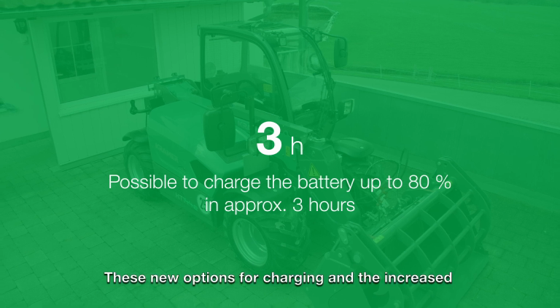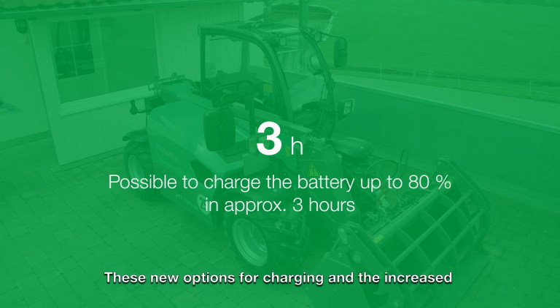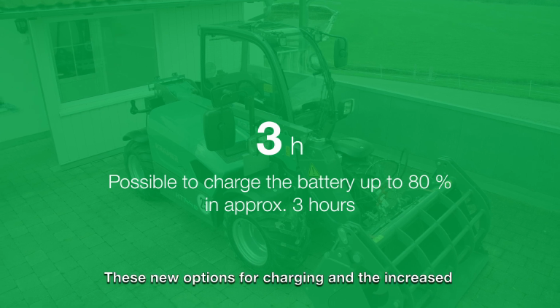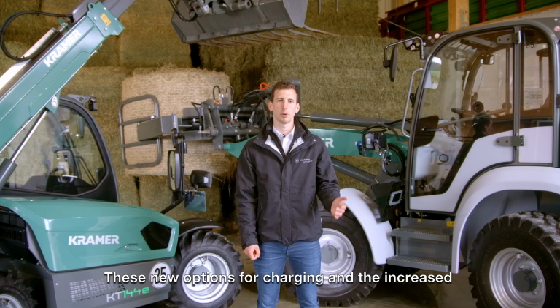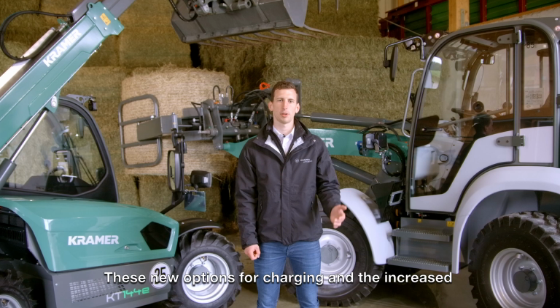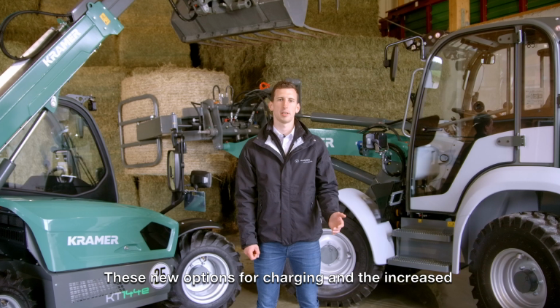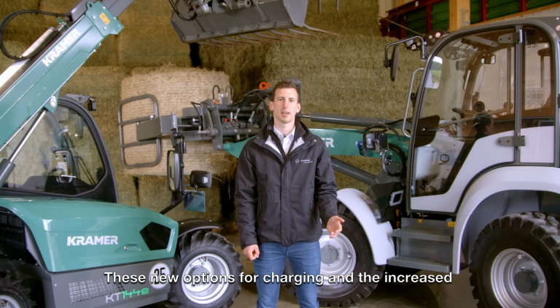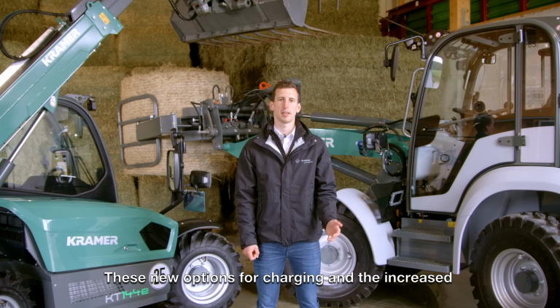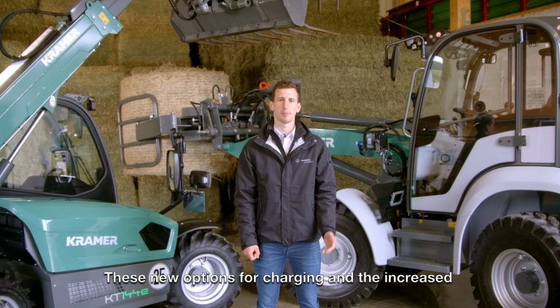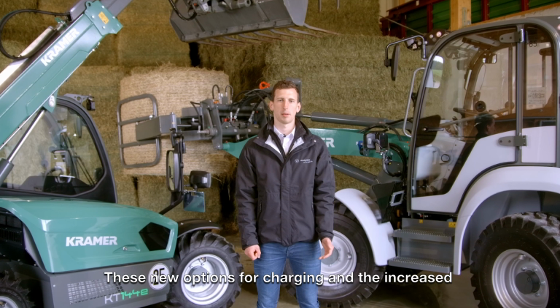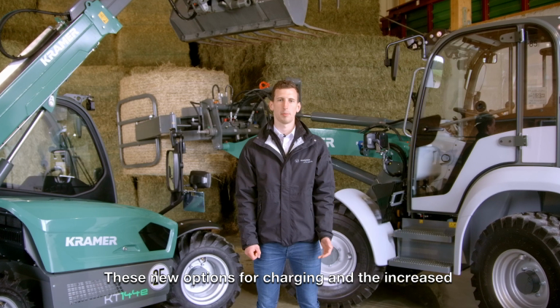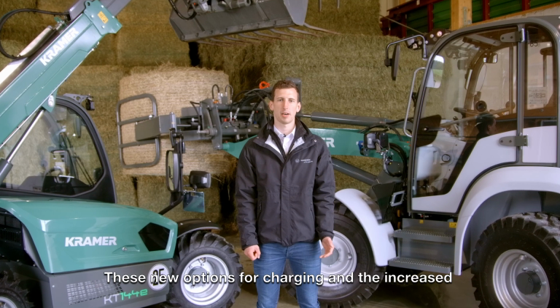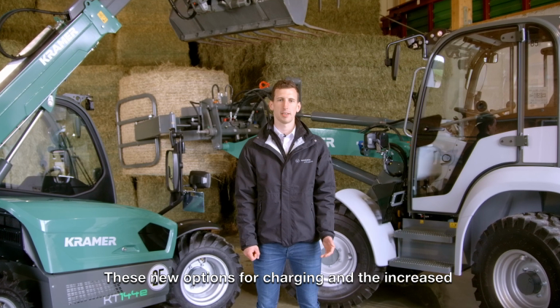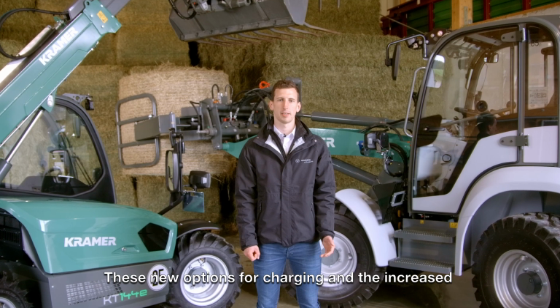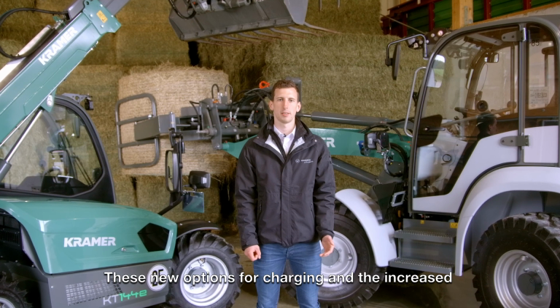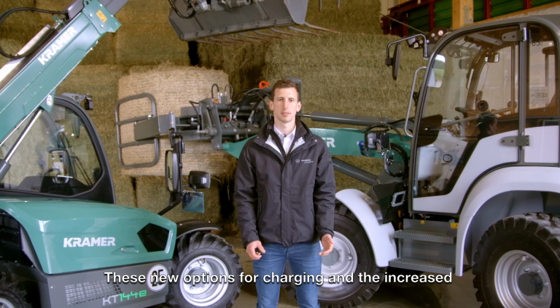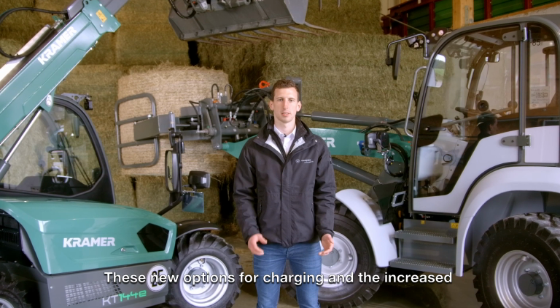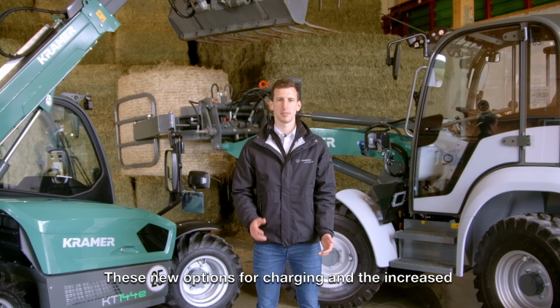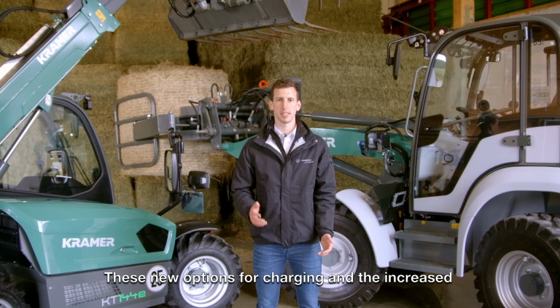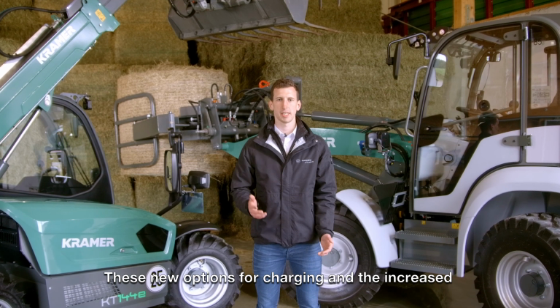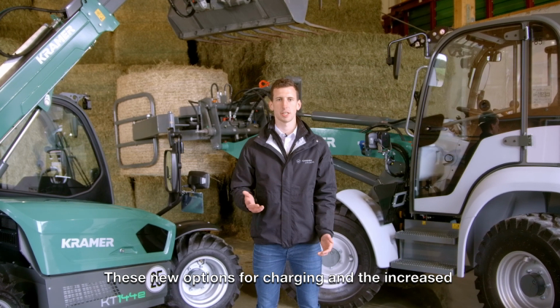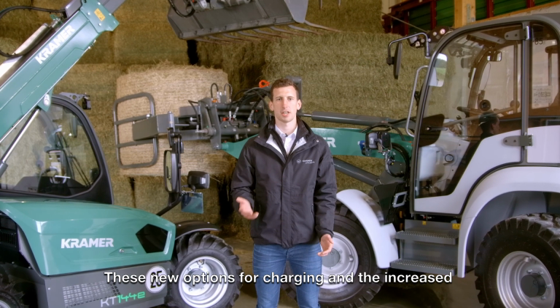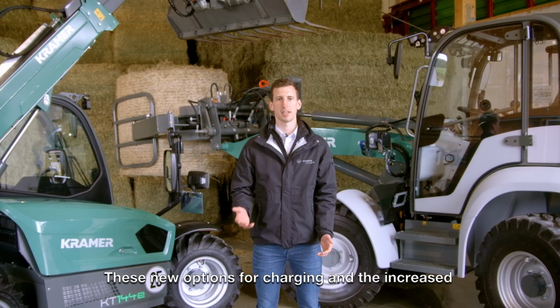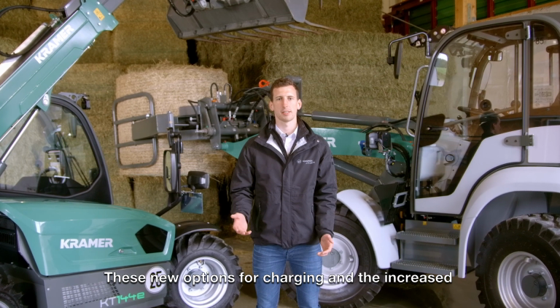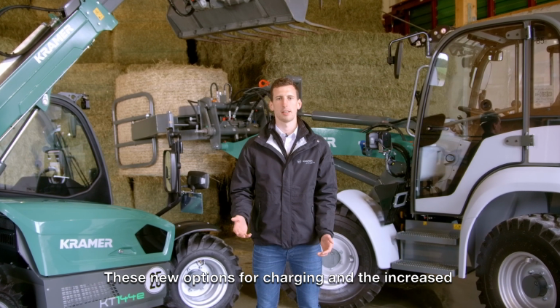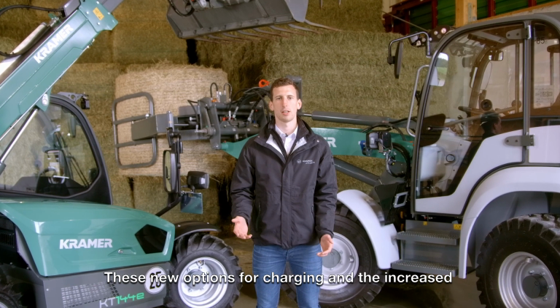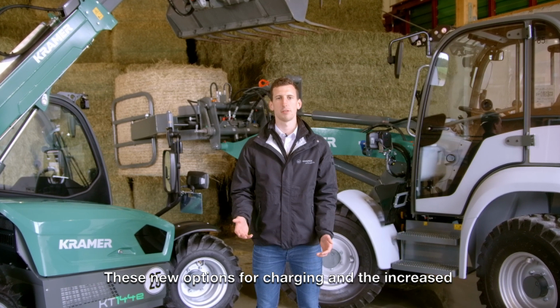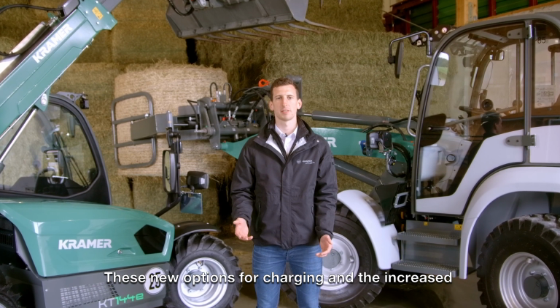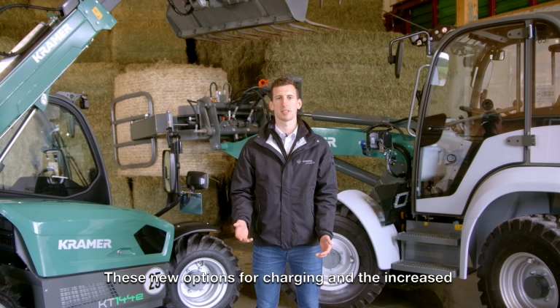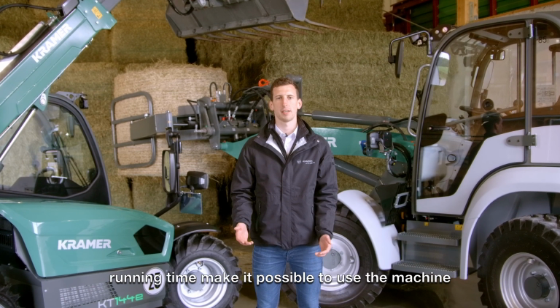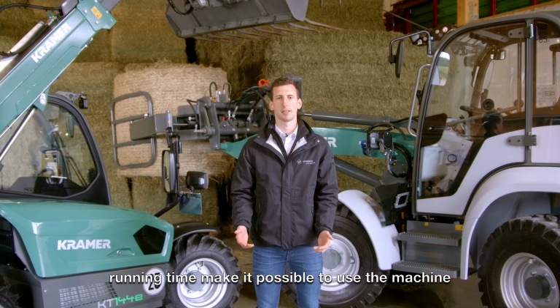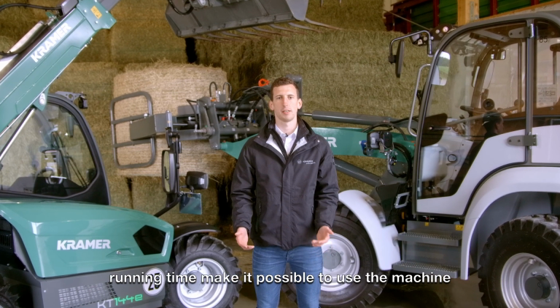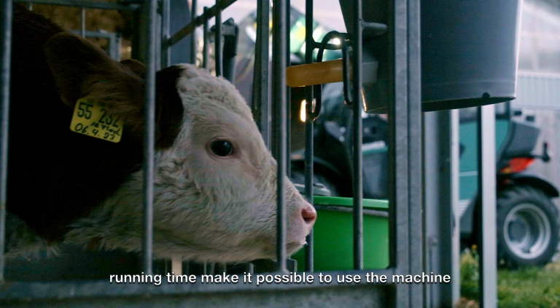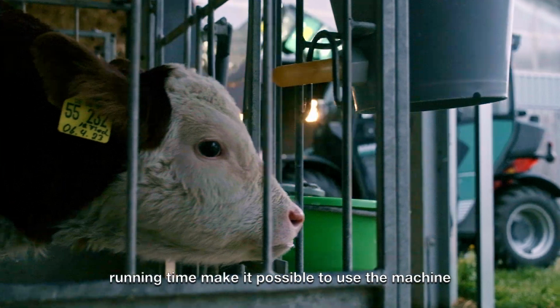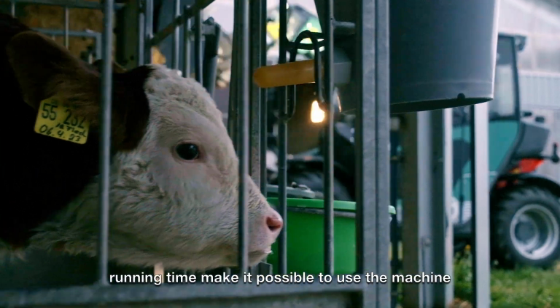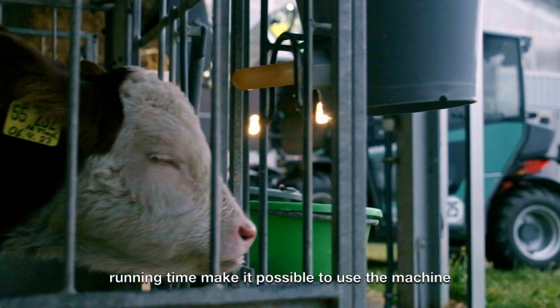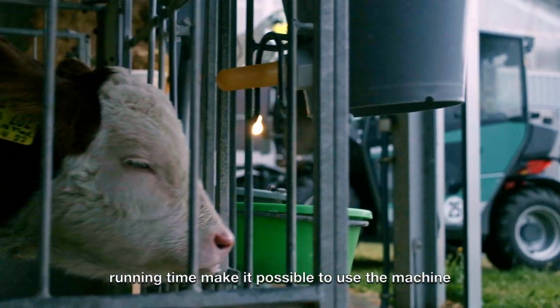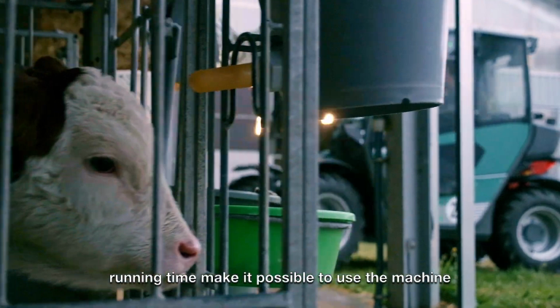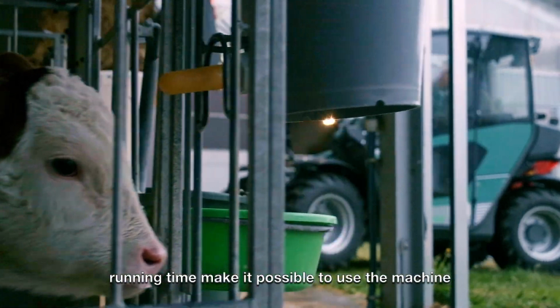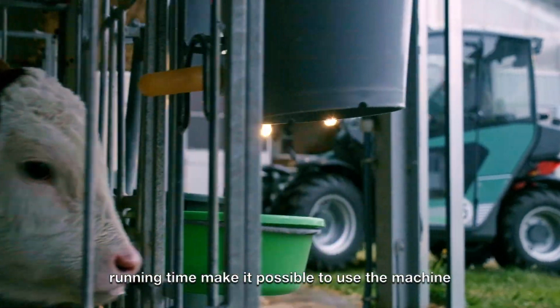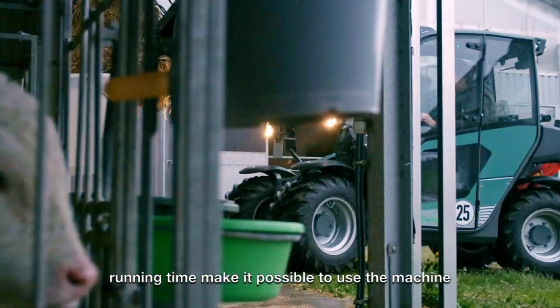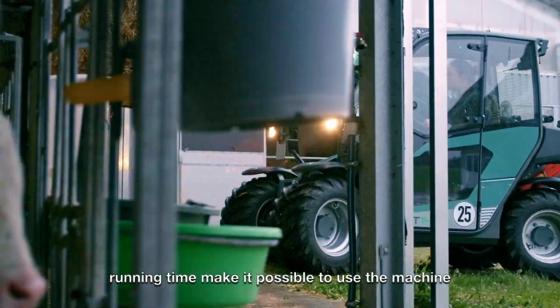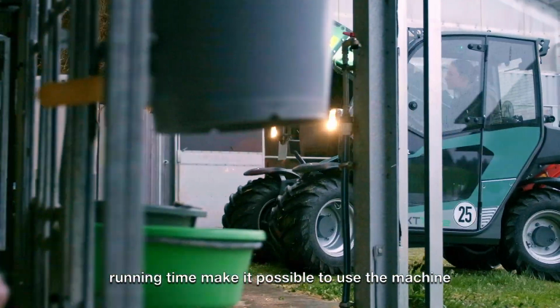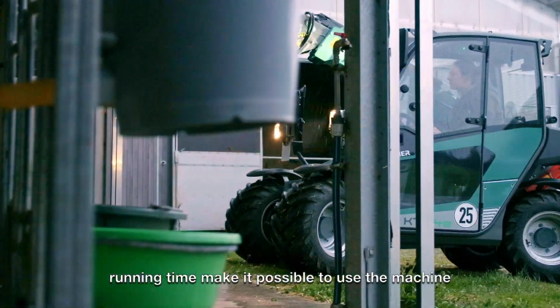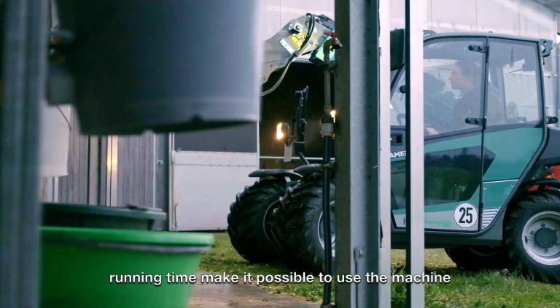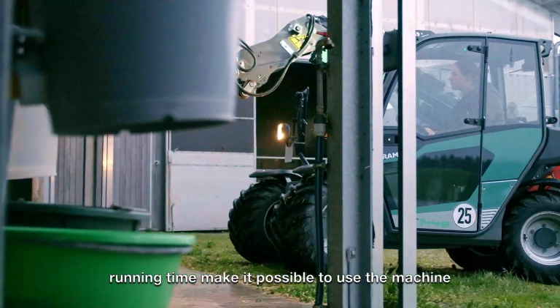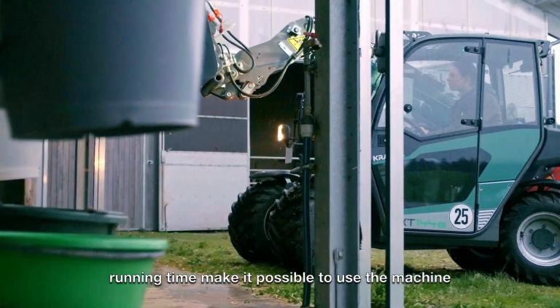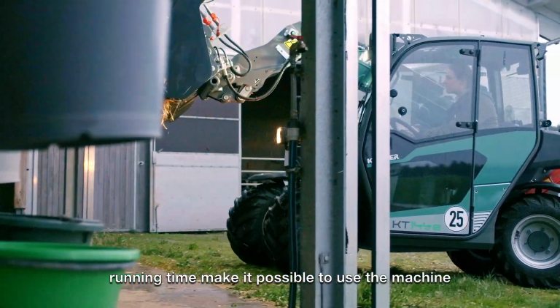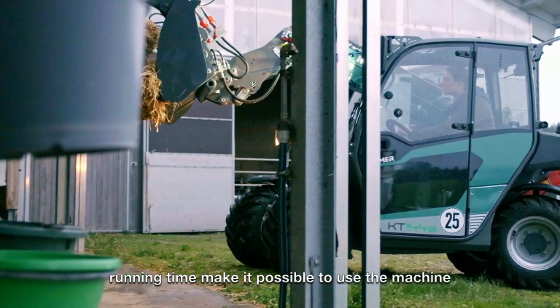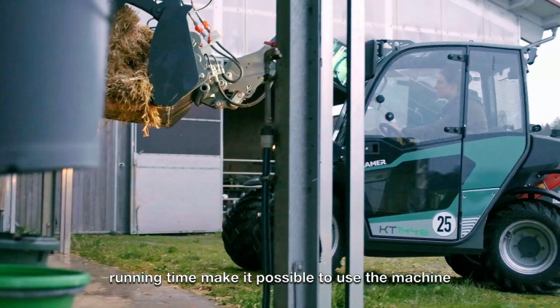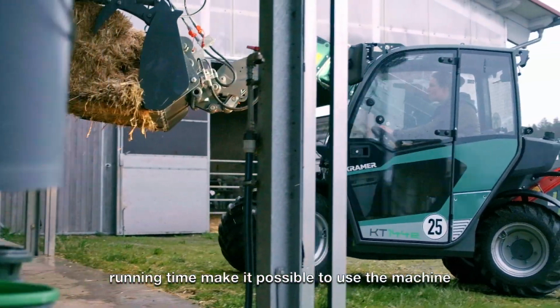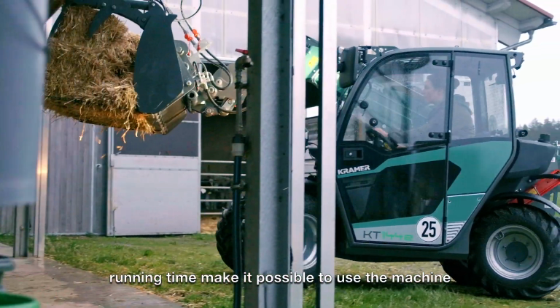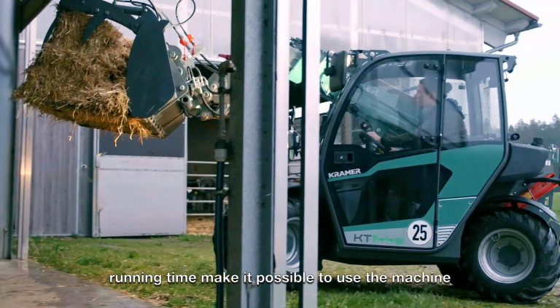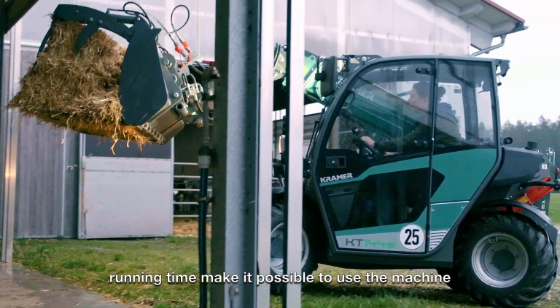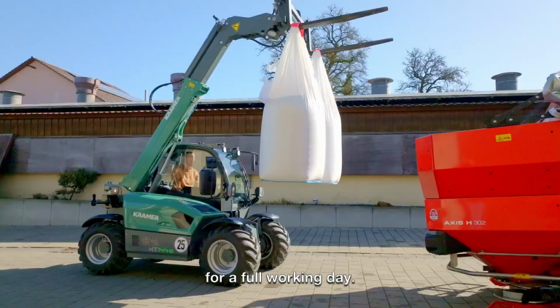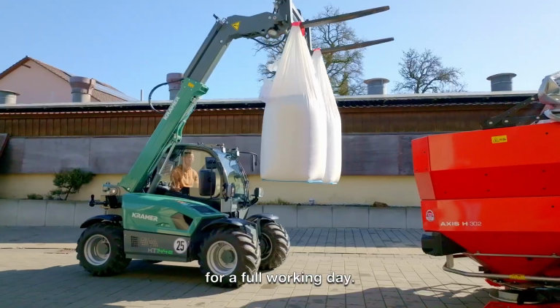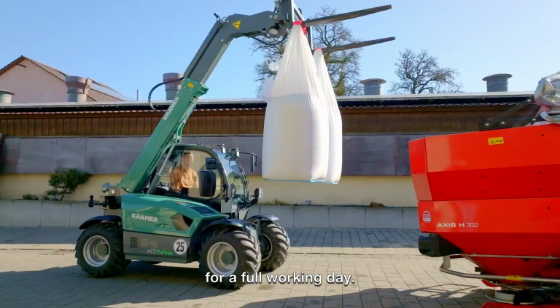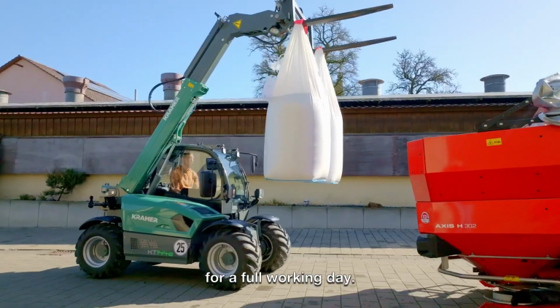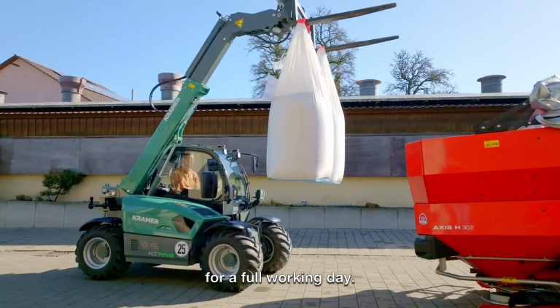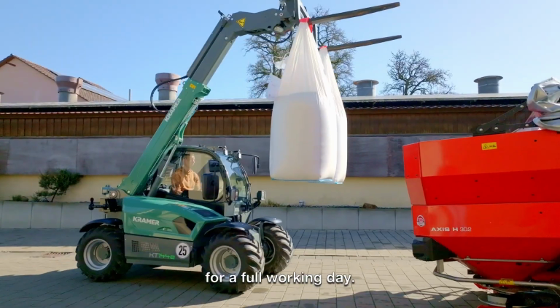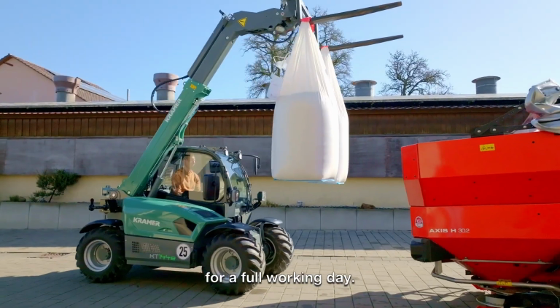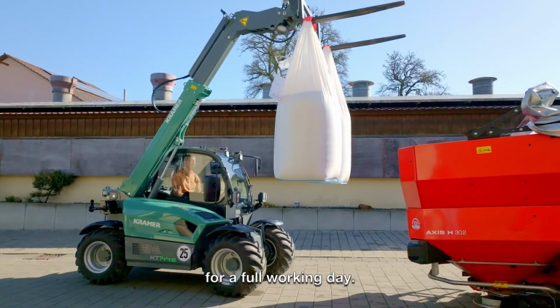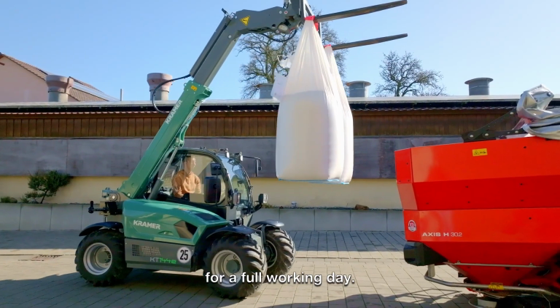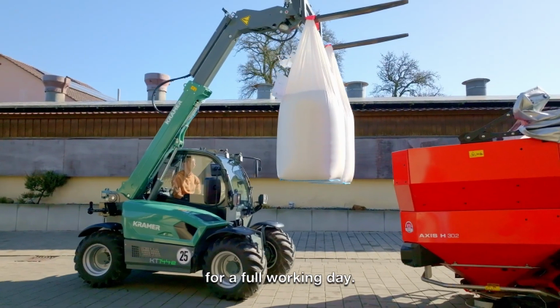These new options for charging and the increased running time make it possible to use the machine for a full working day.